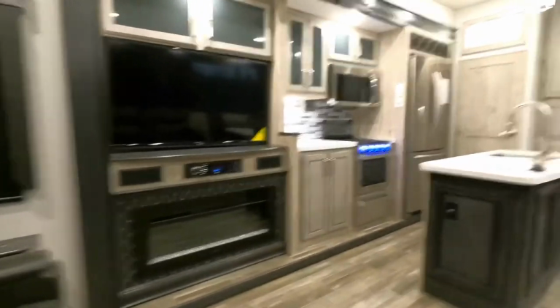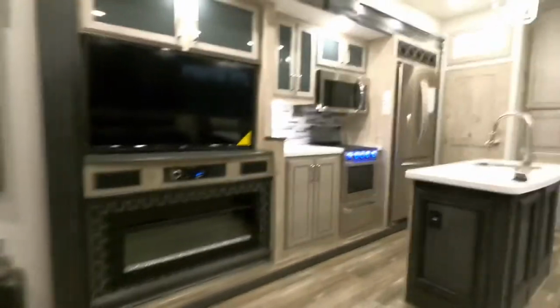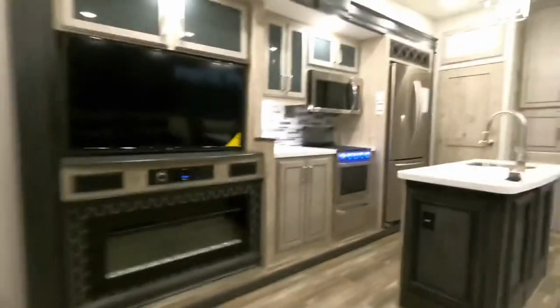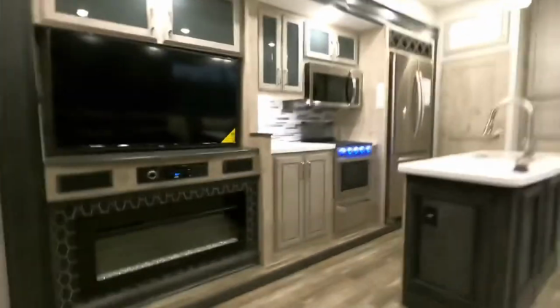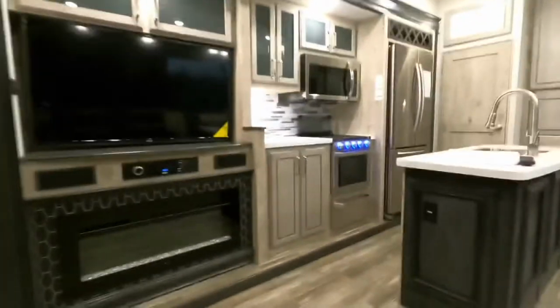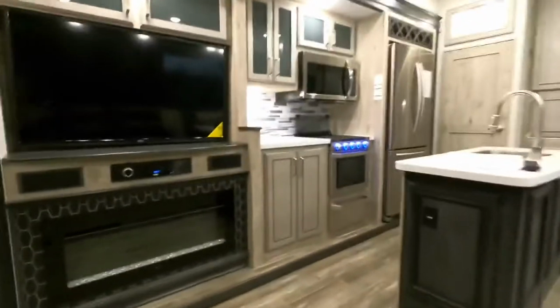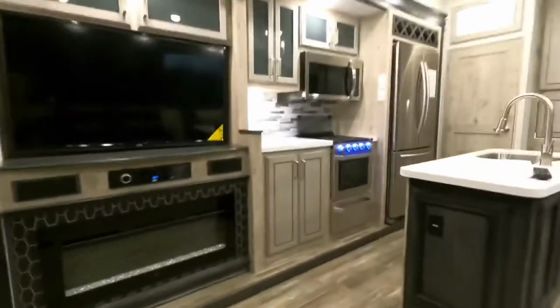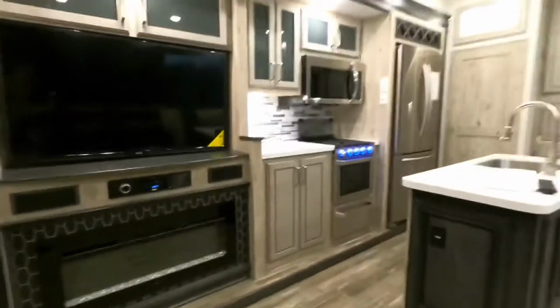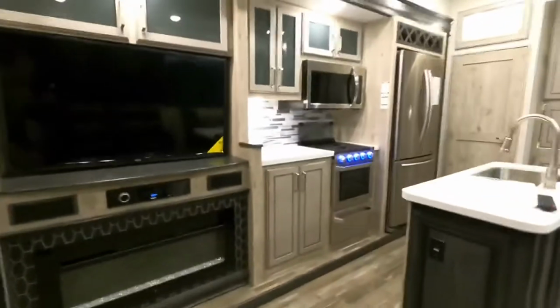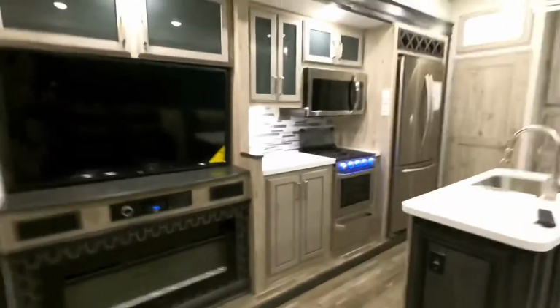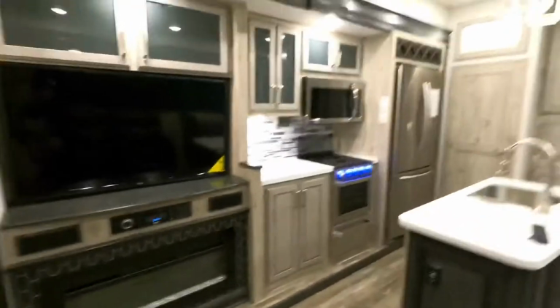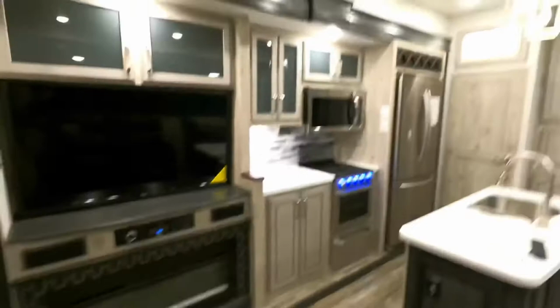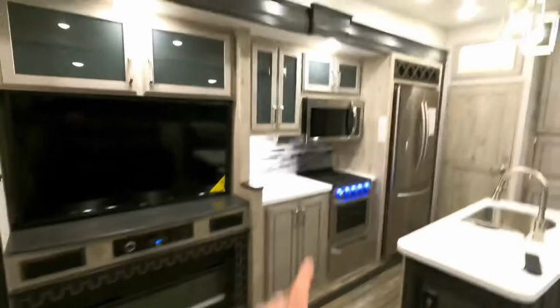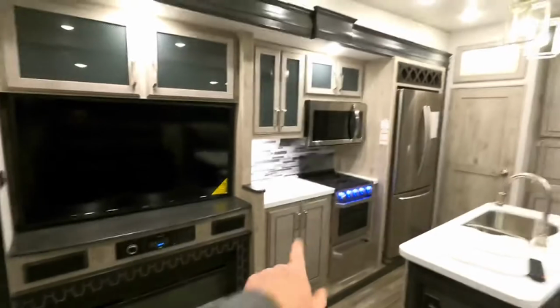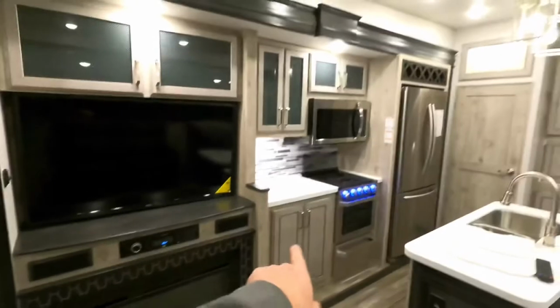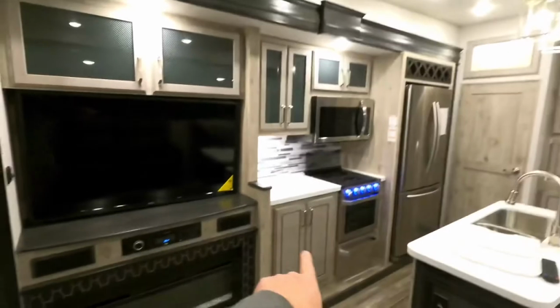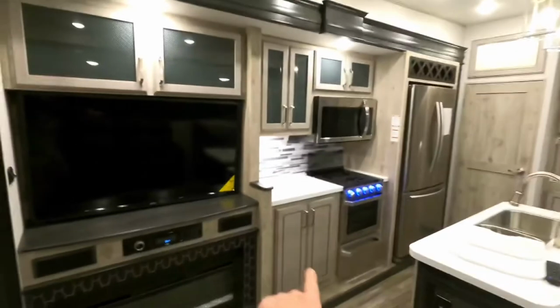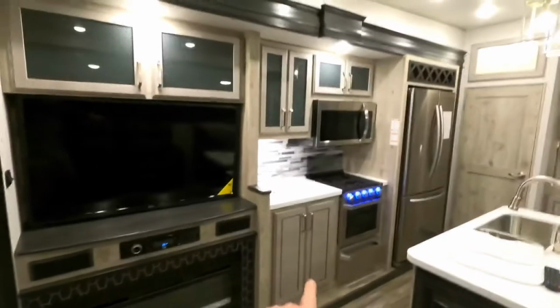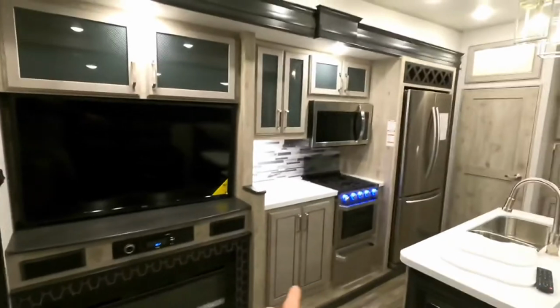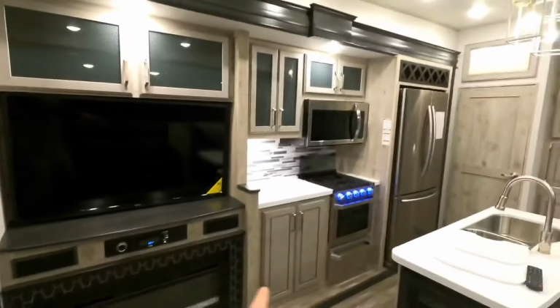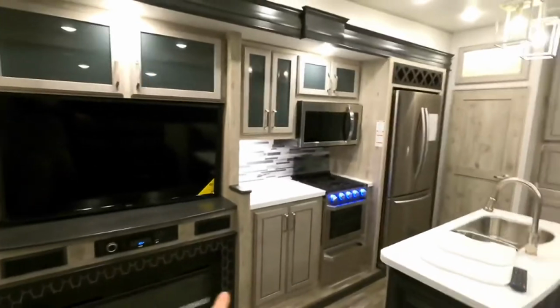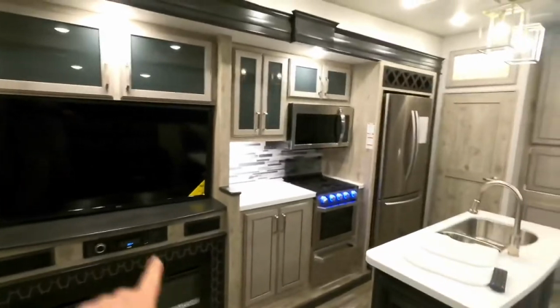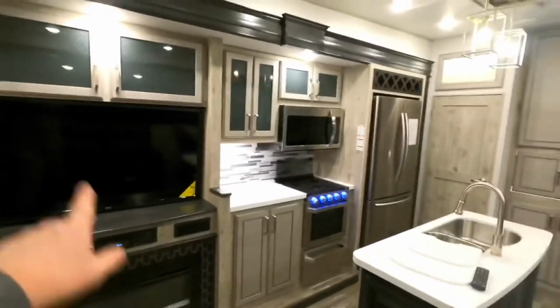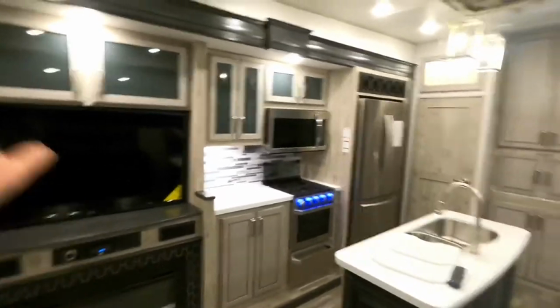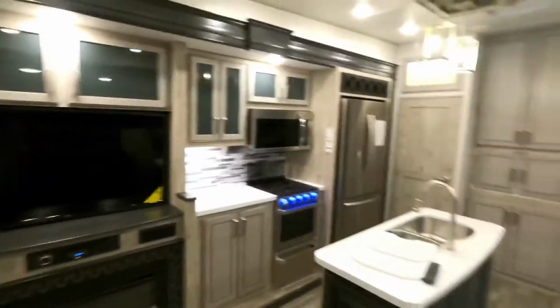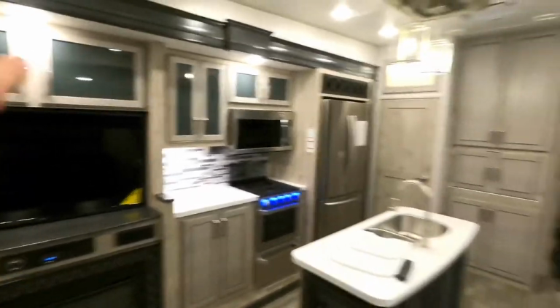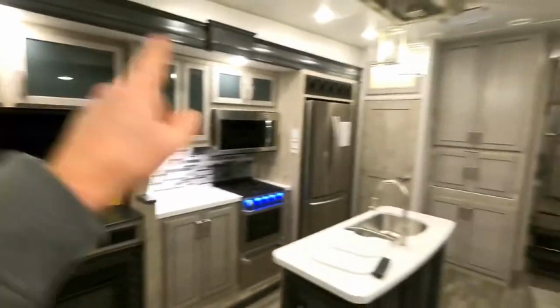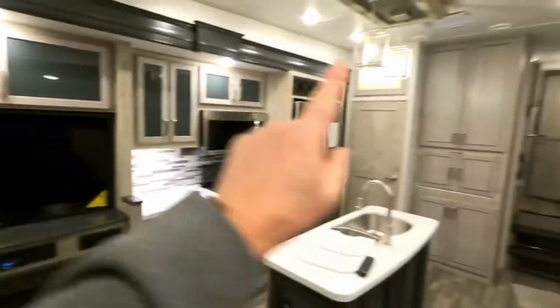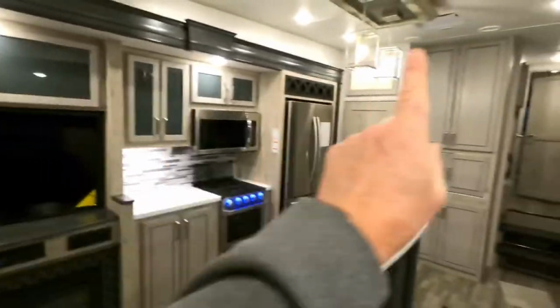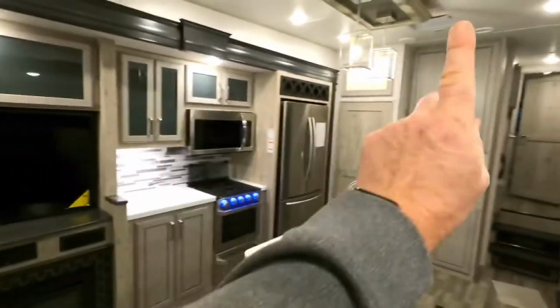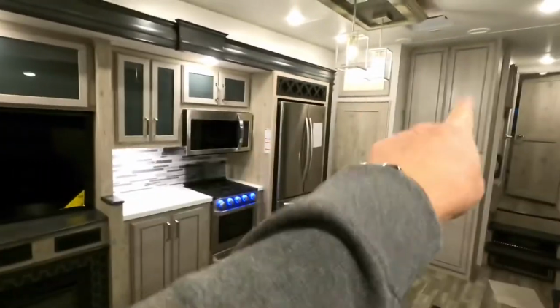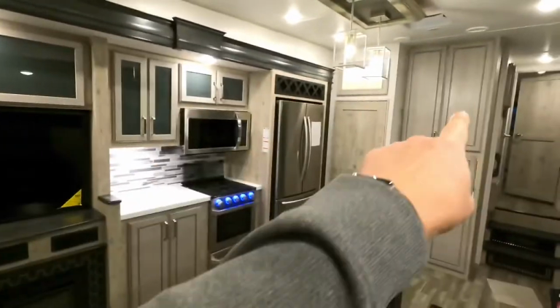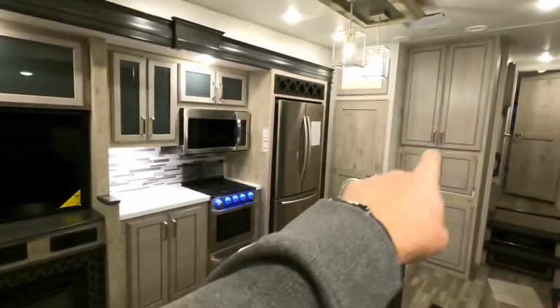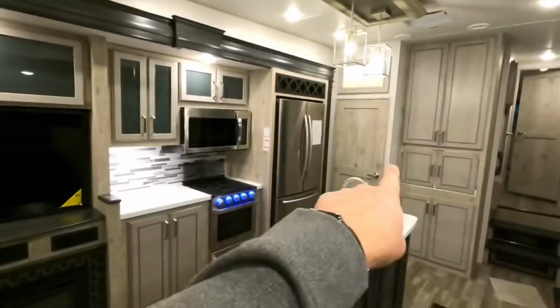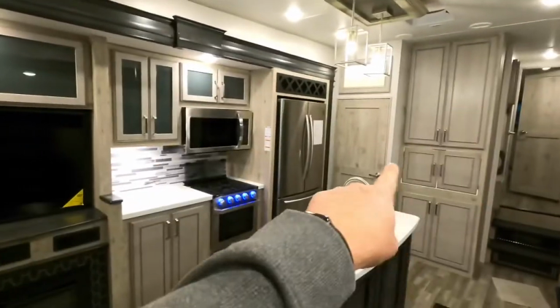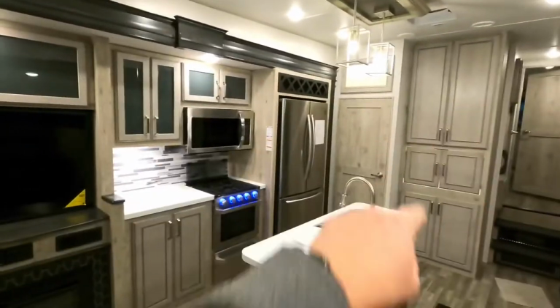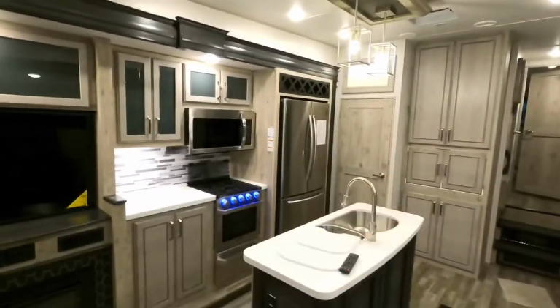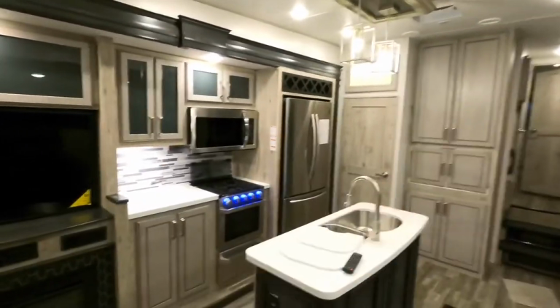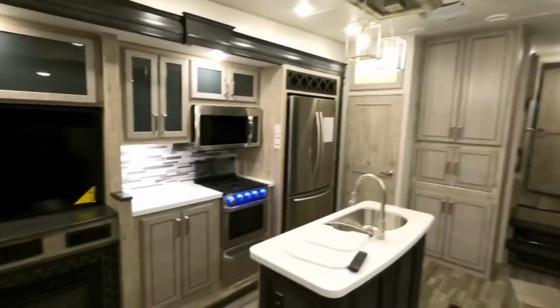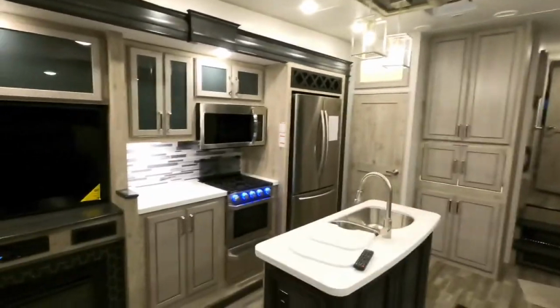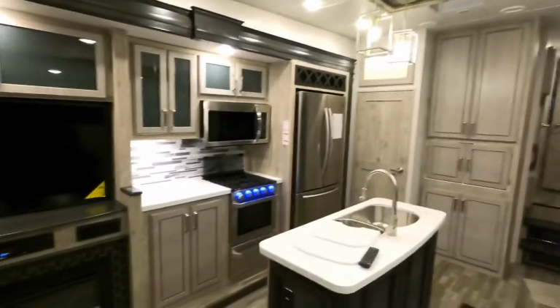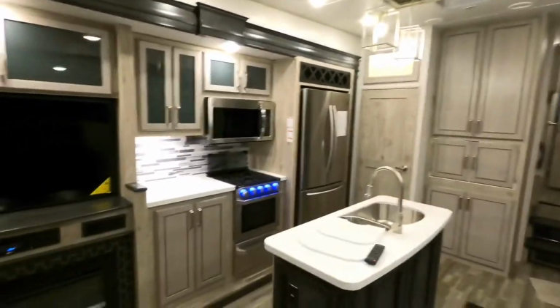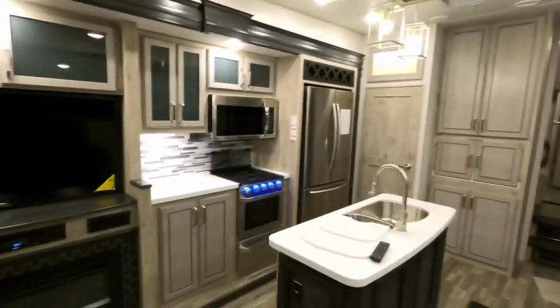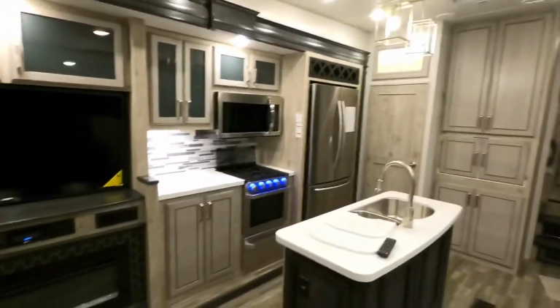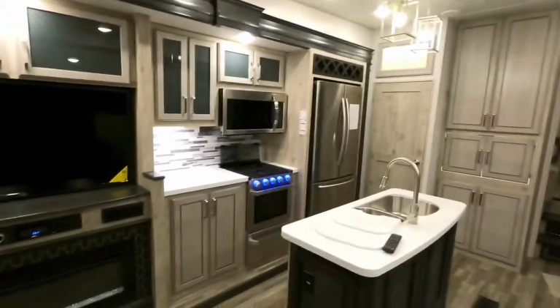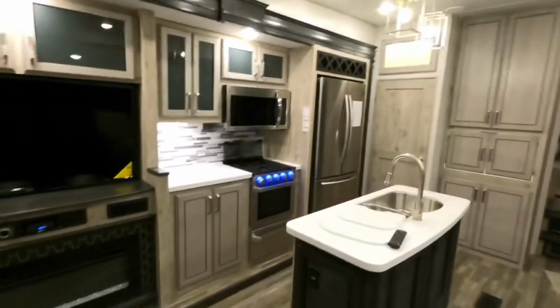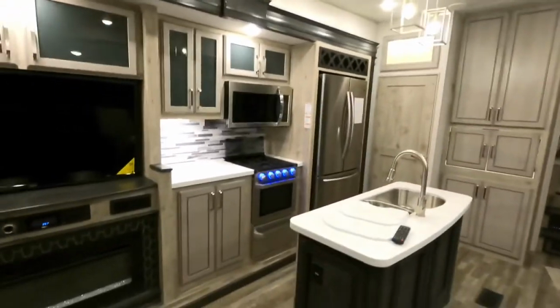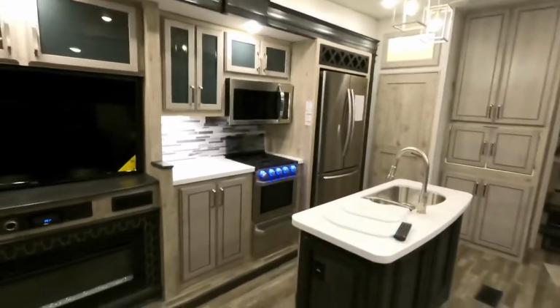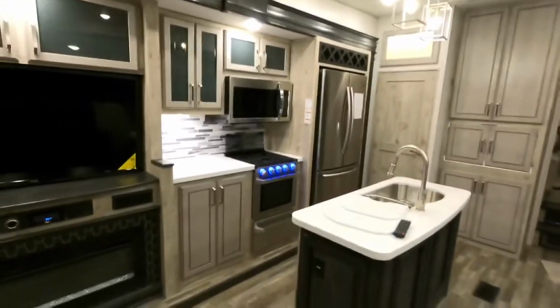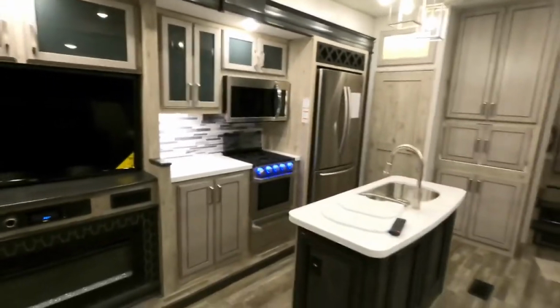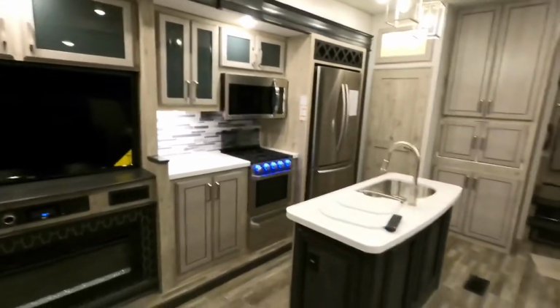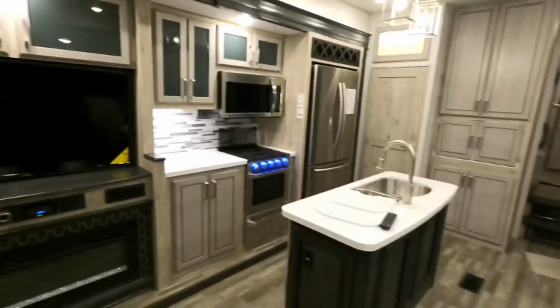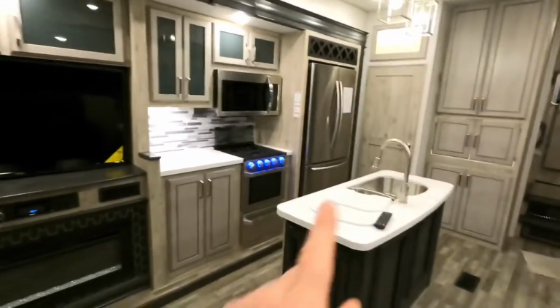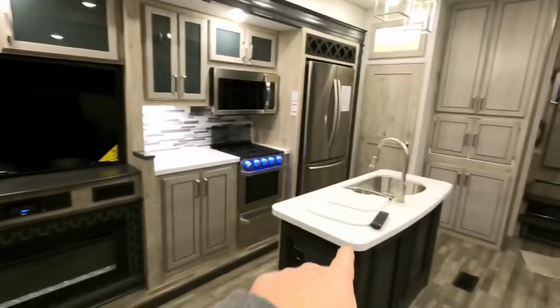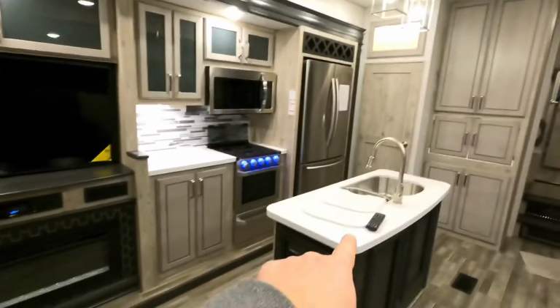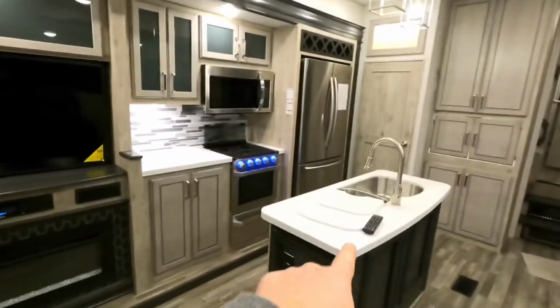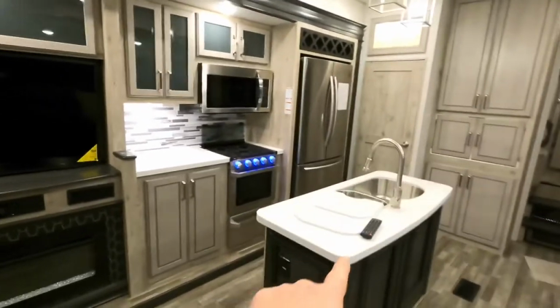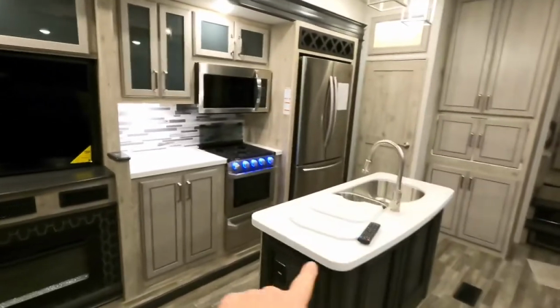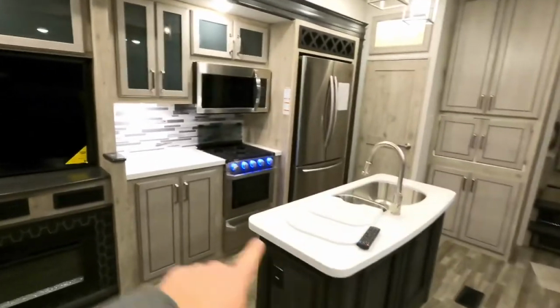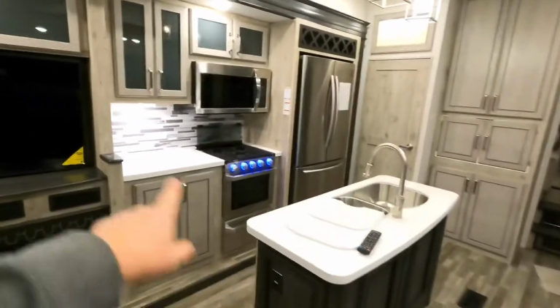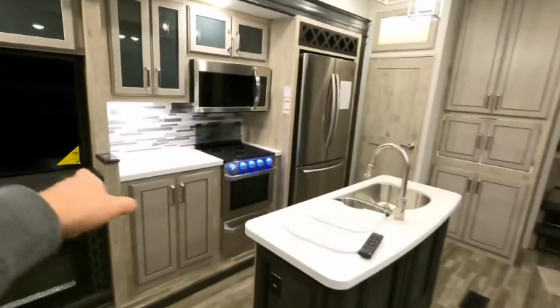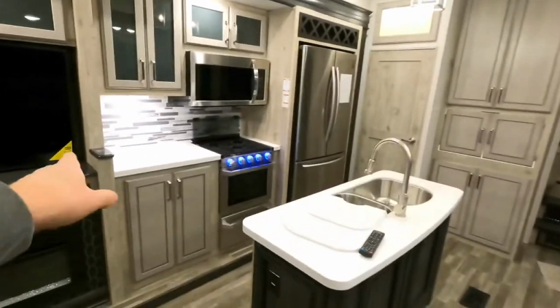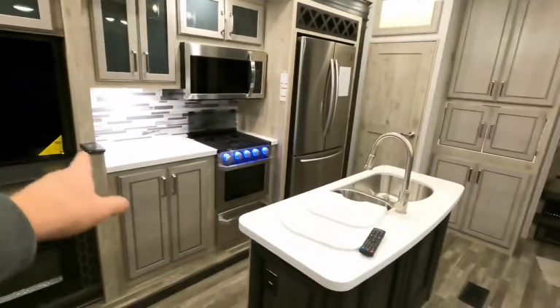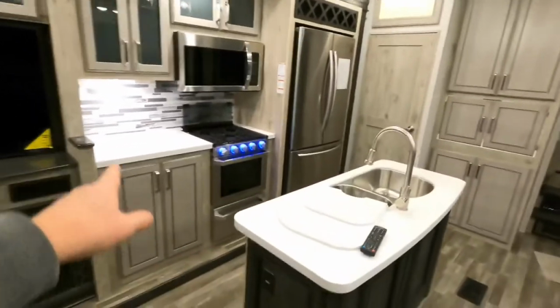Oak cabinets — solid oak cabinets, solid oak doors, solid surface countertops throughout.